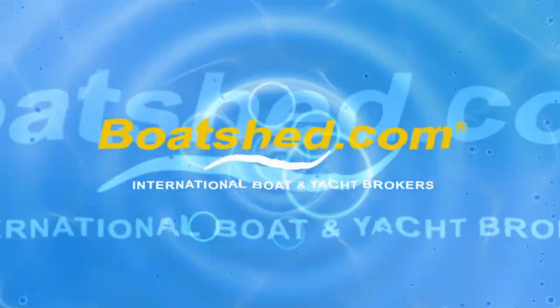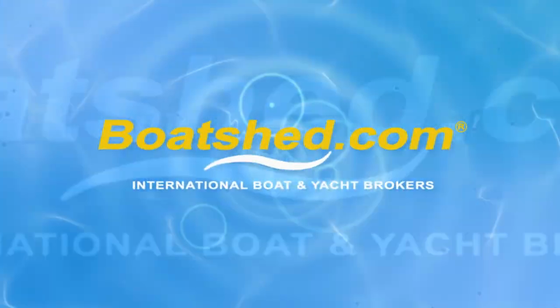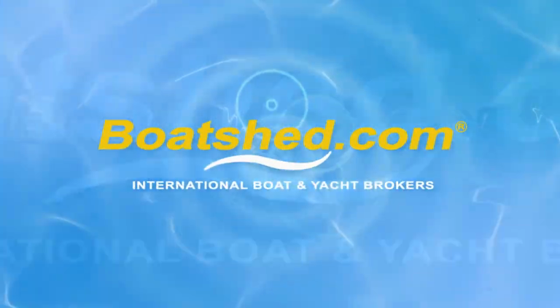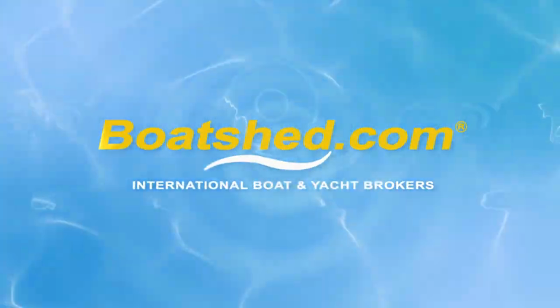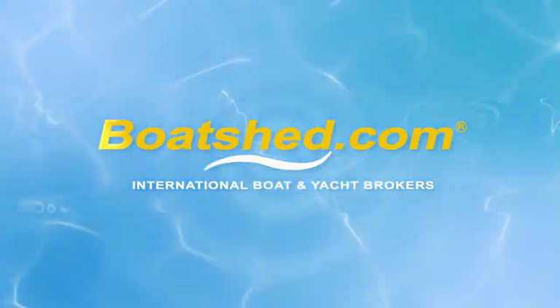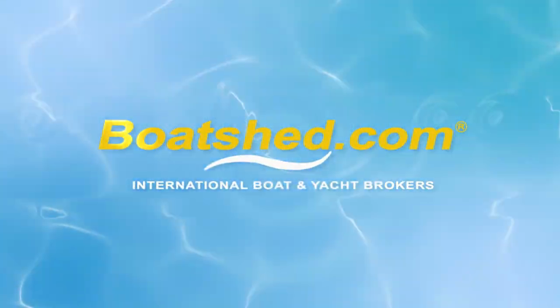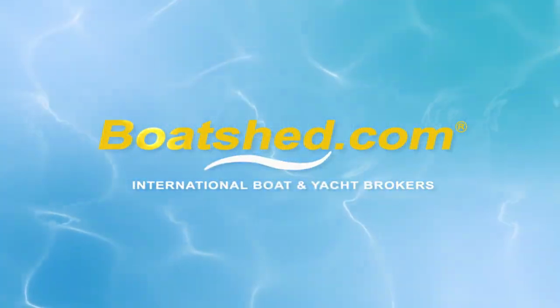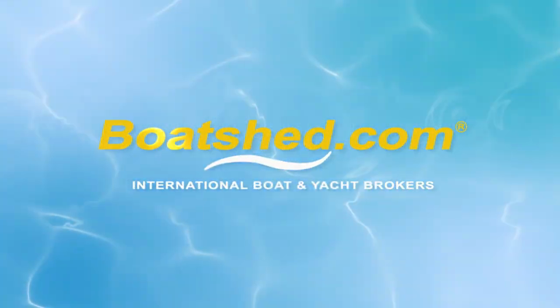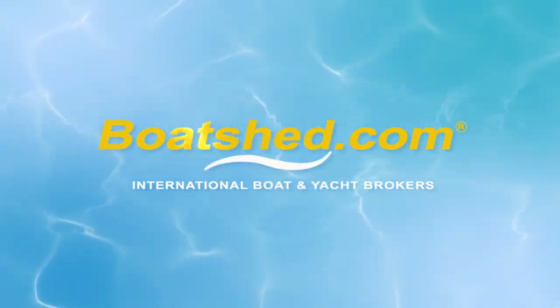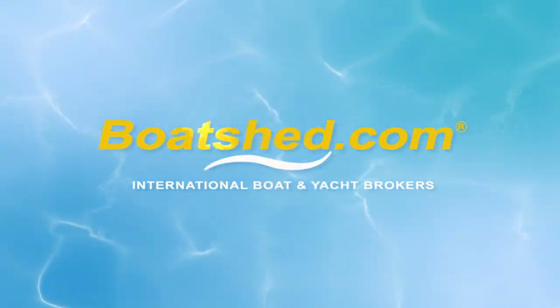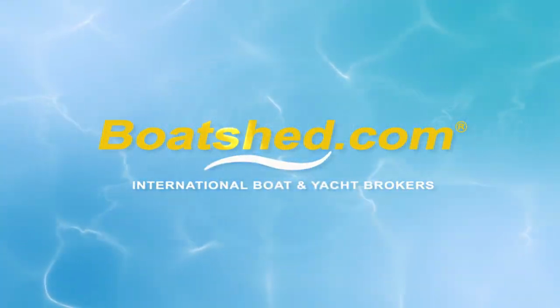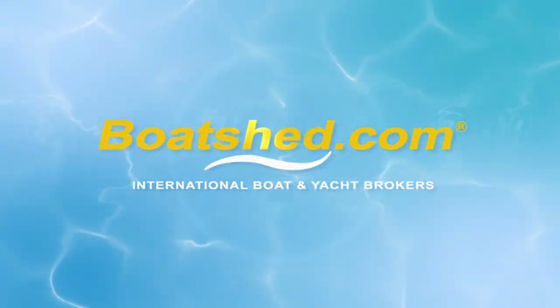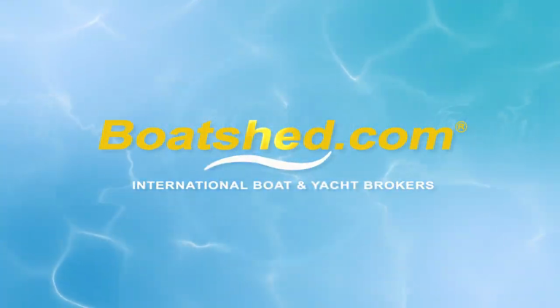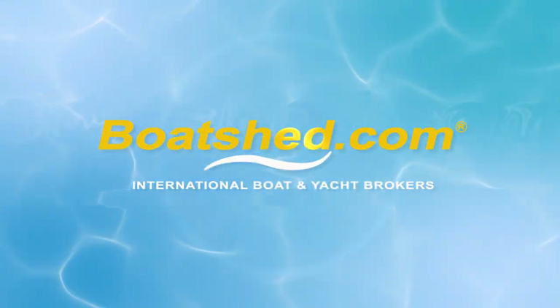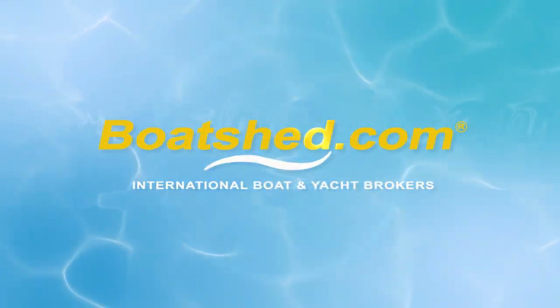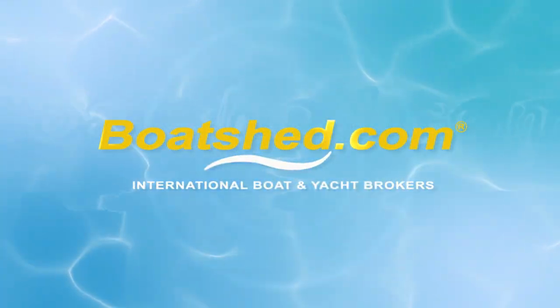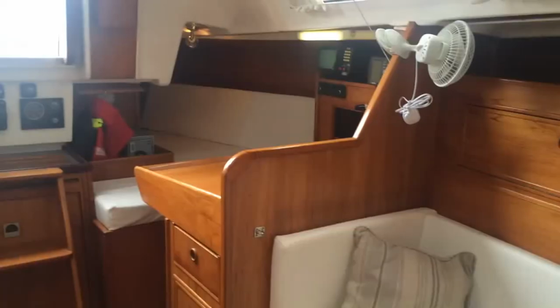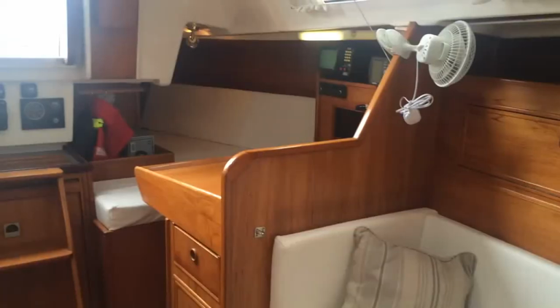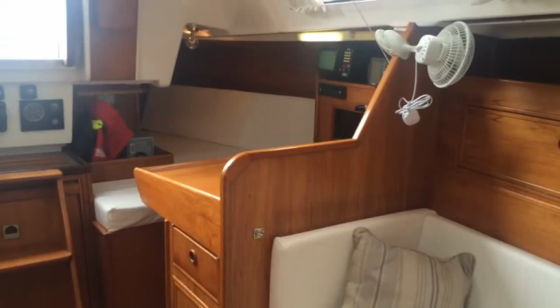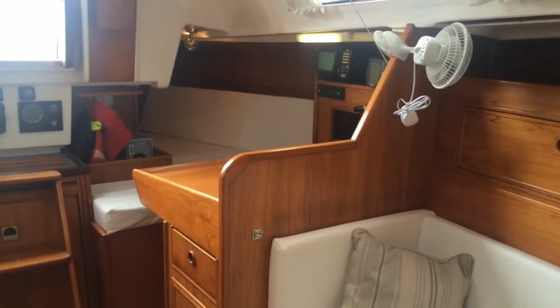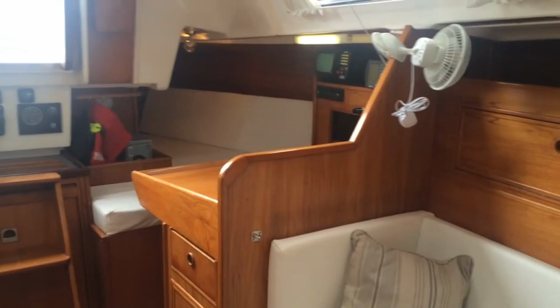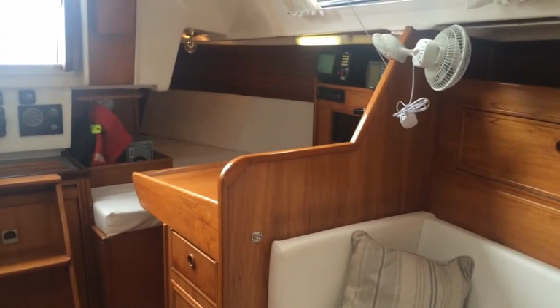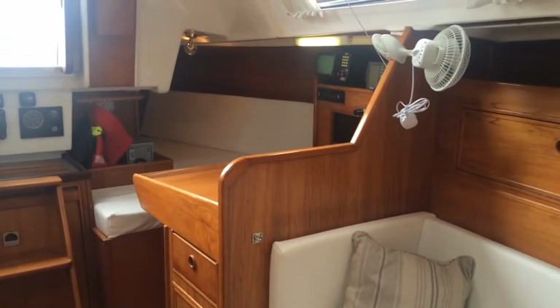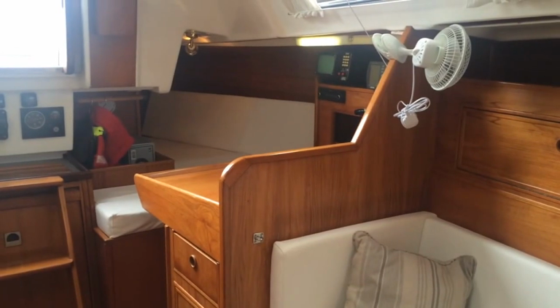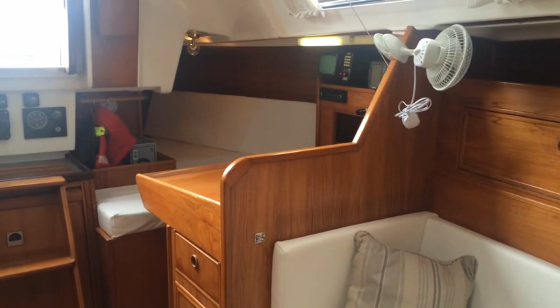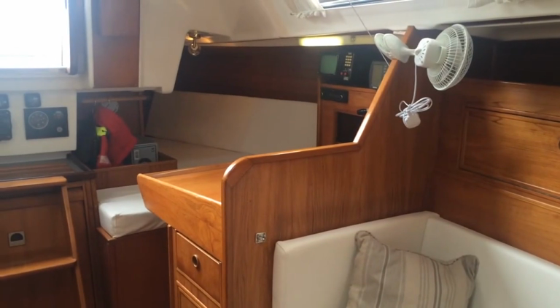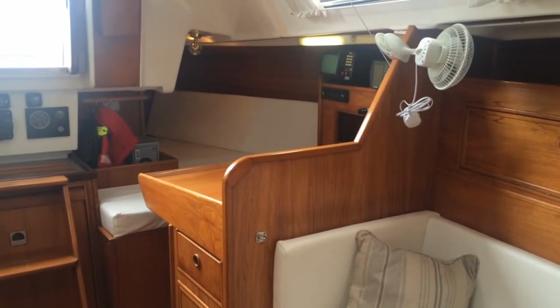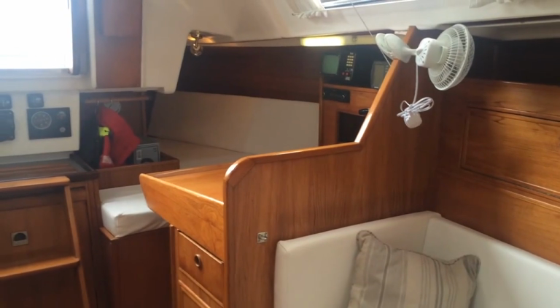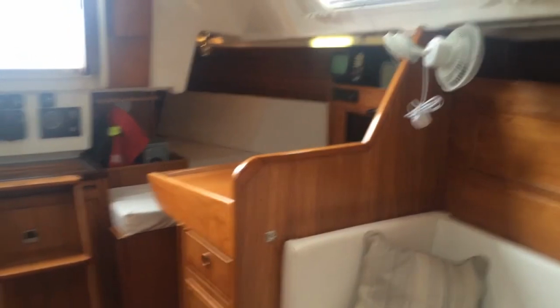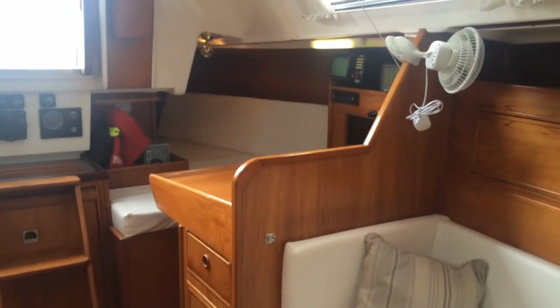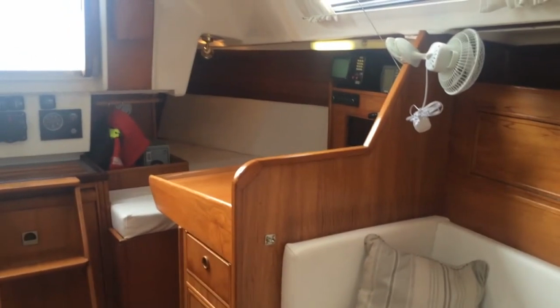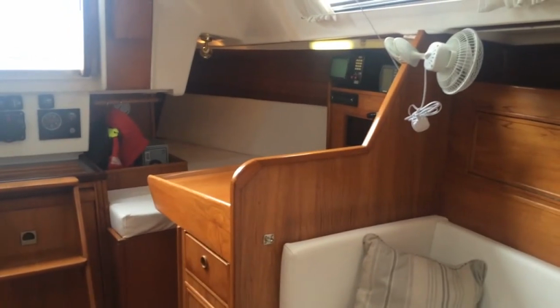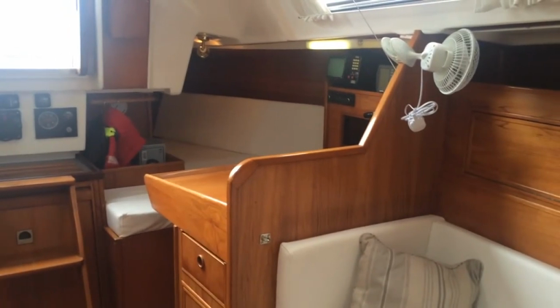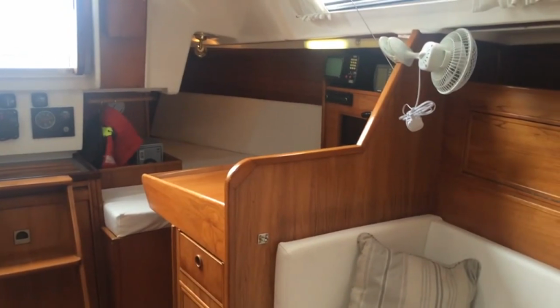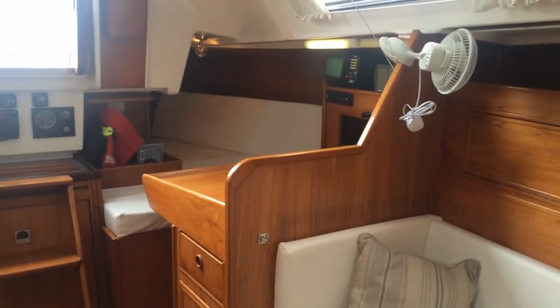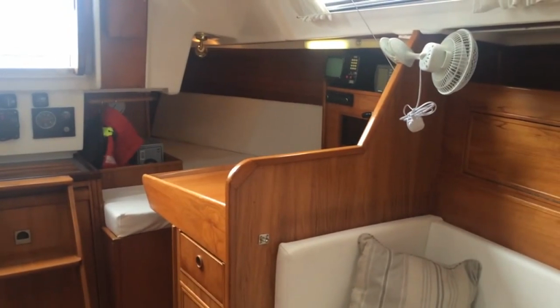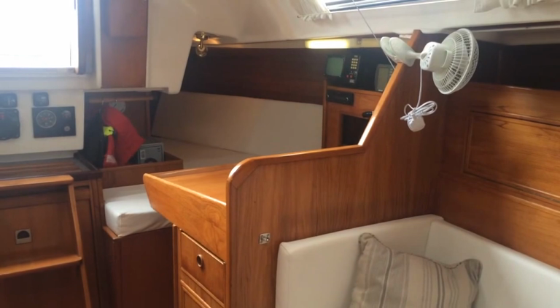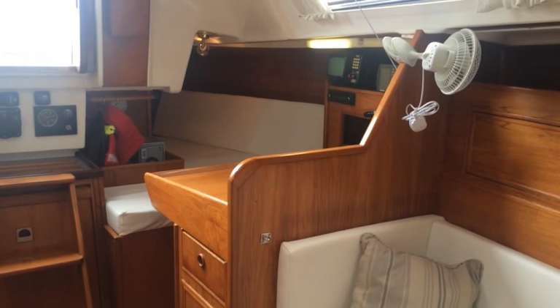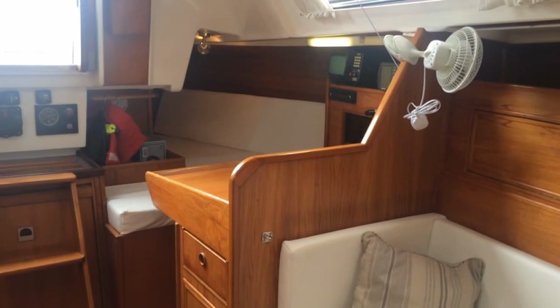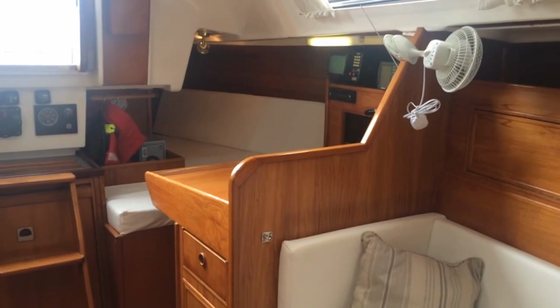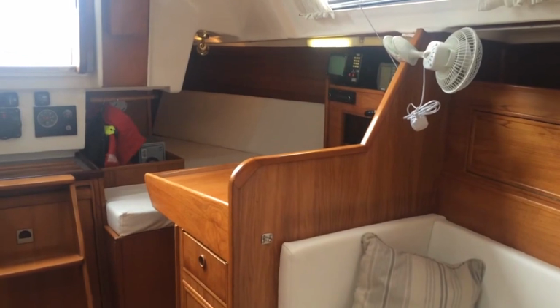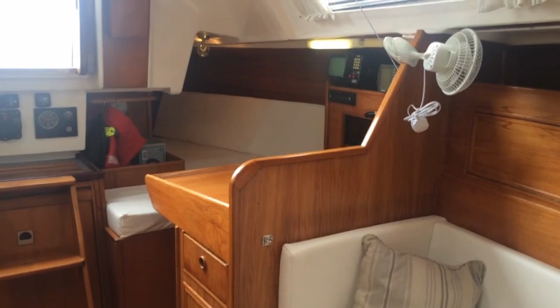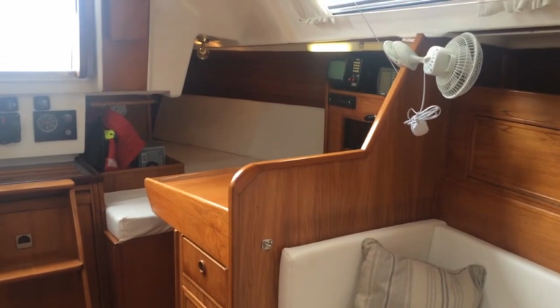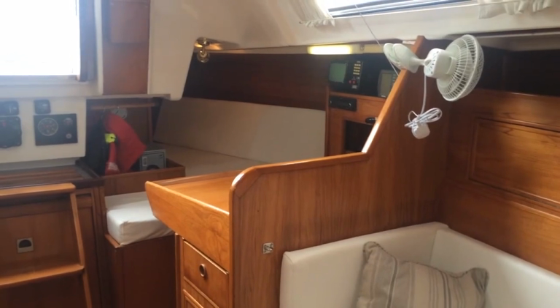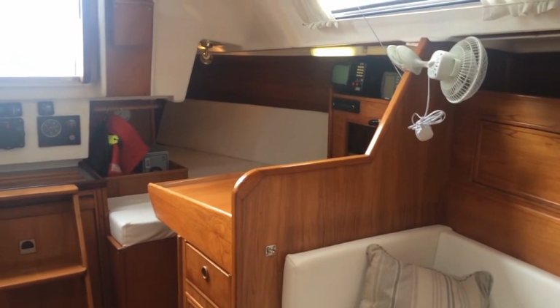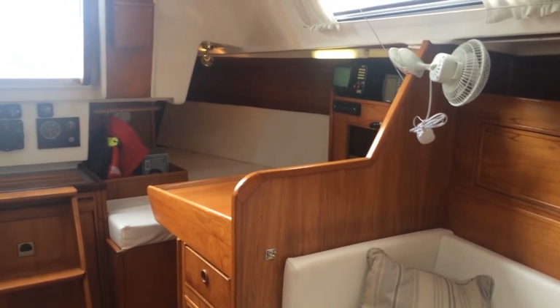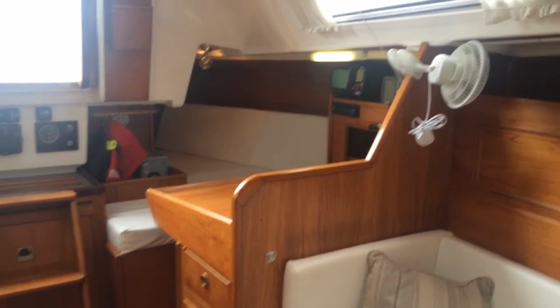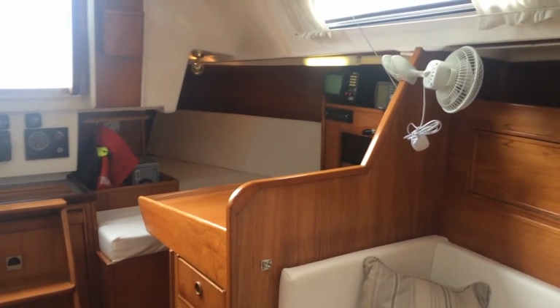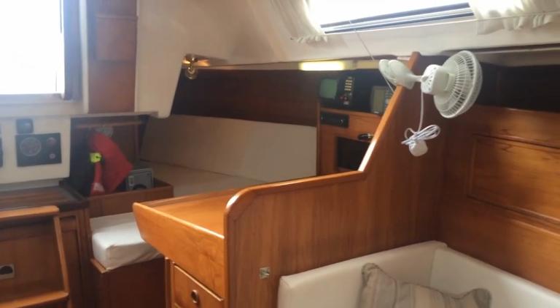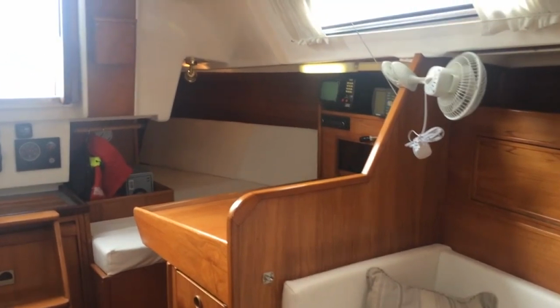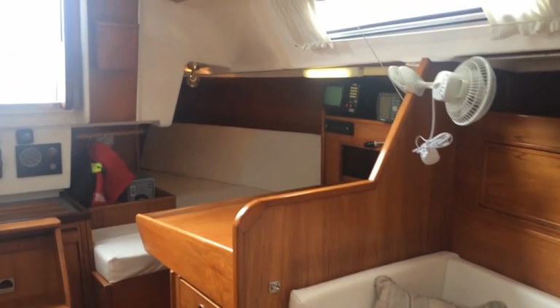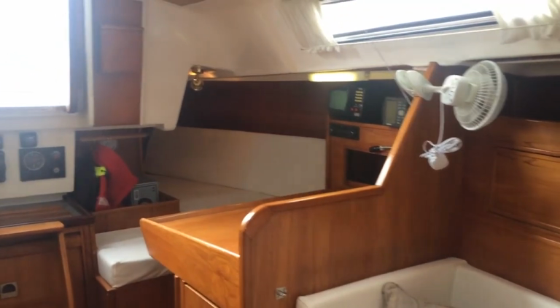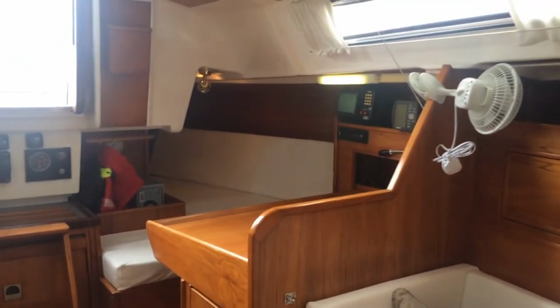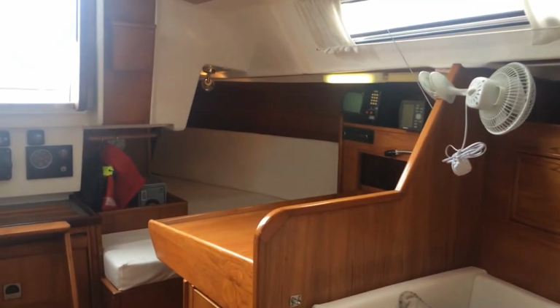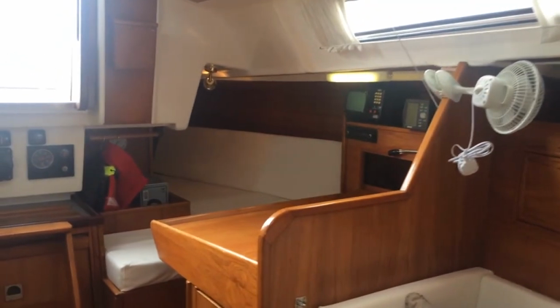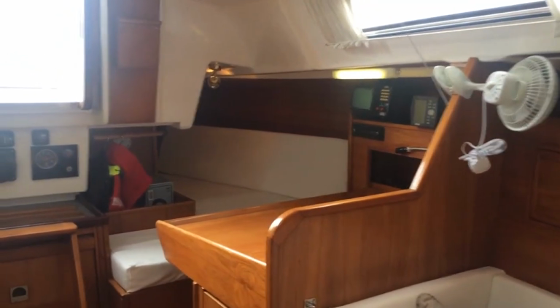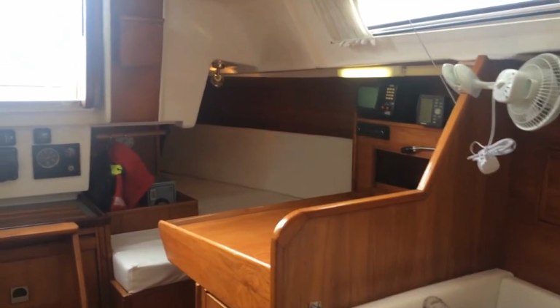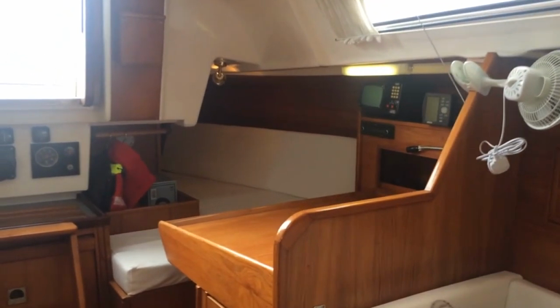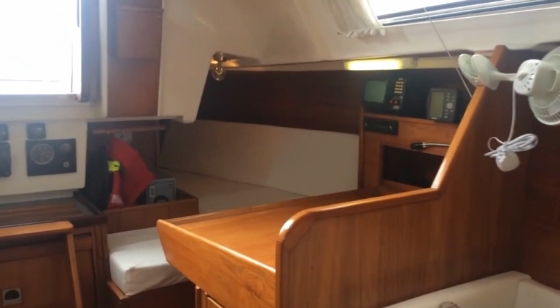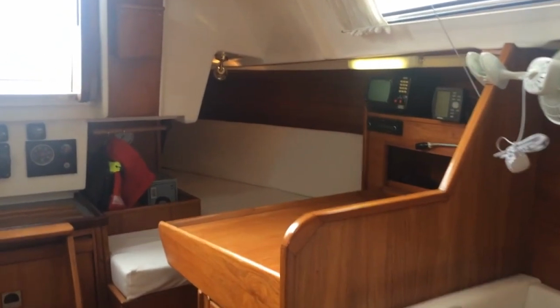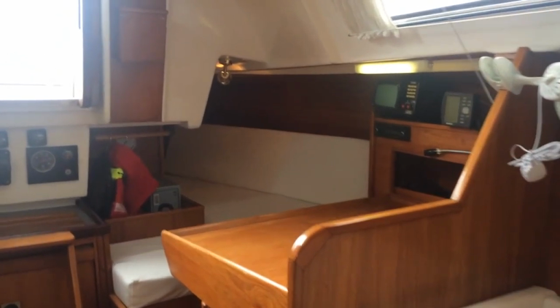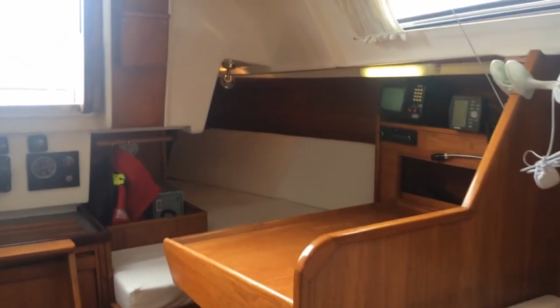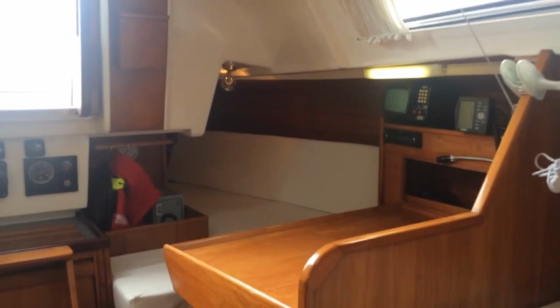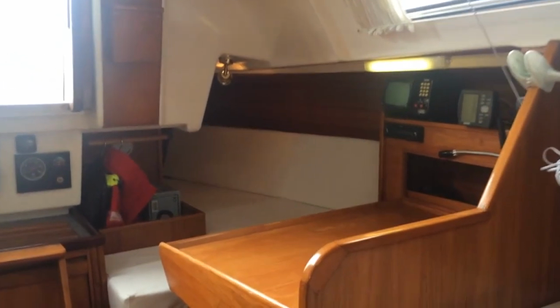Selling Boats Faster. Here we are on the 33 Wookiee Gladiator listed with Boatshed Portsmouth.